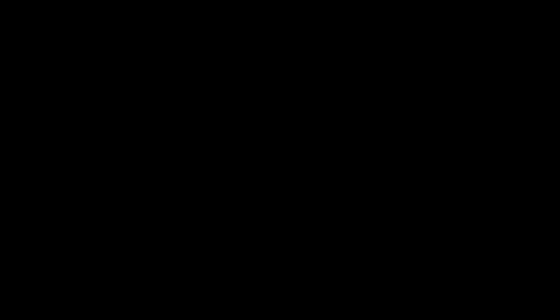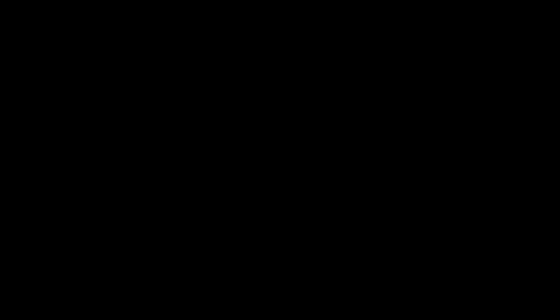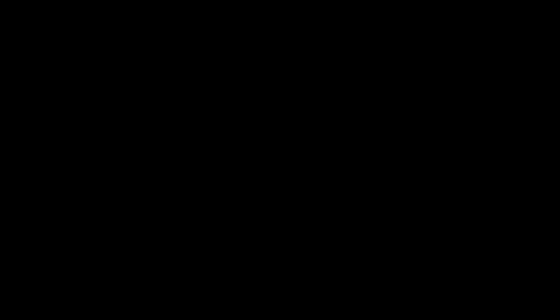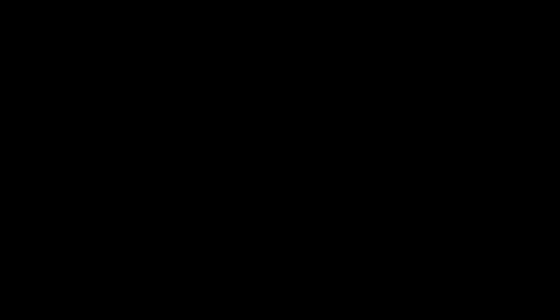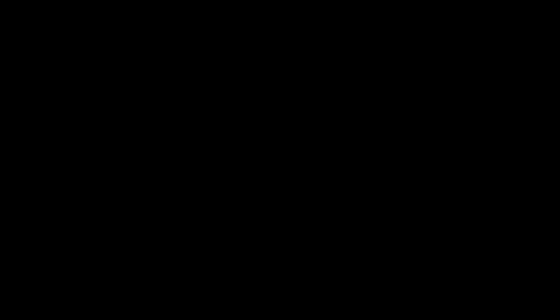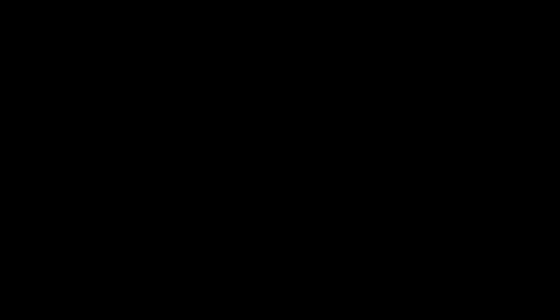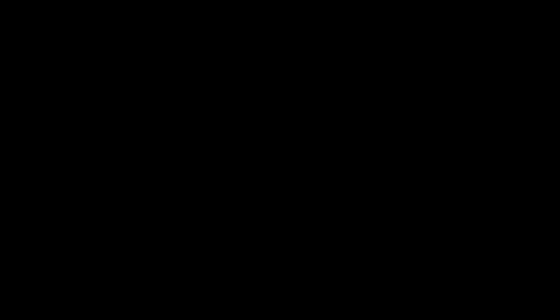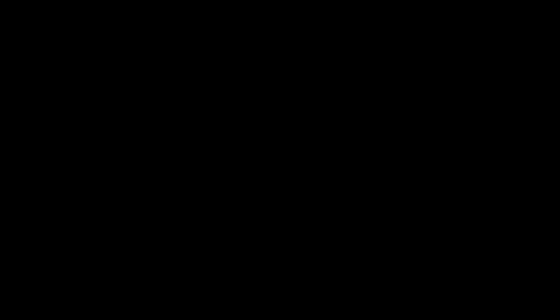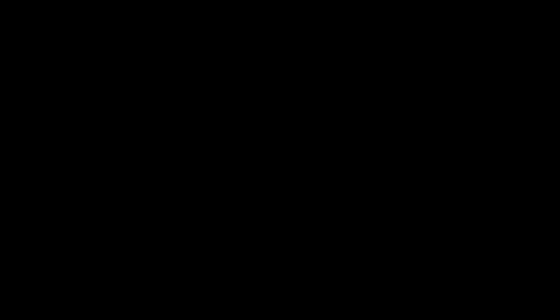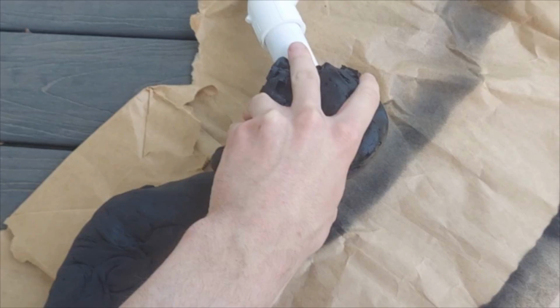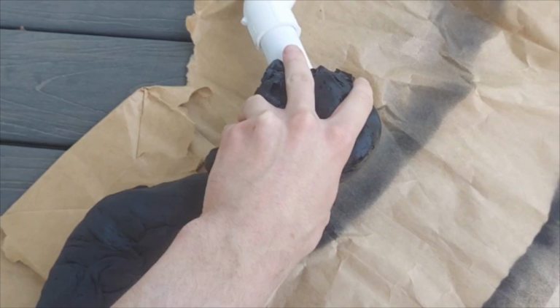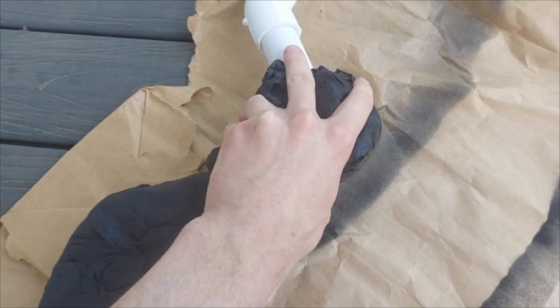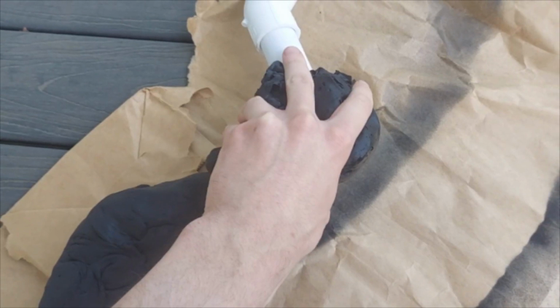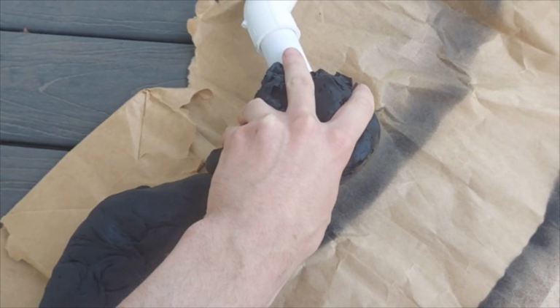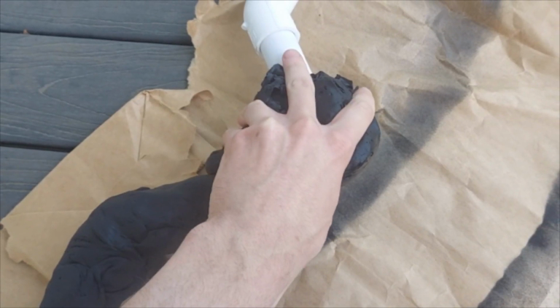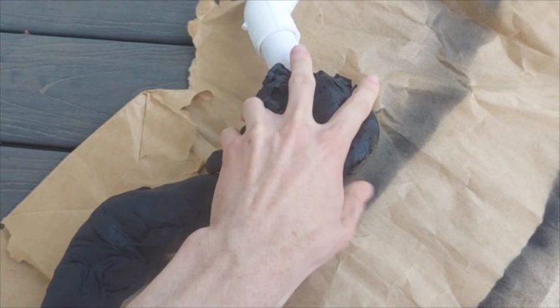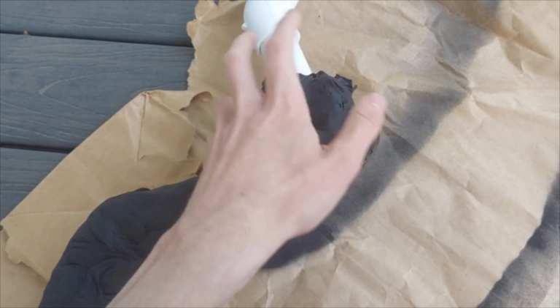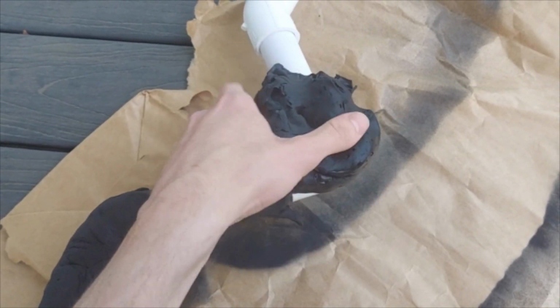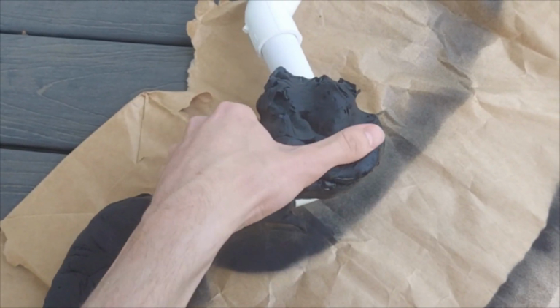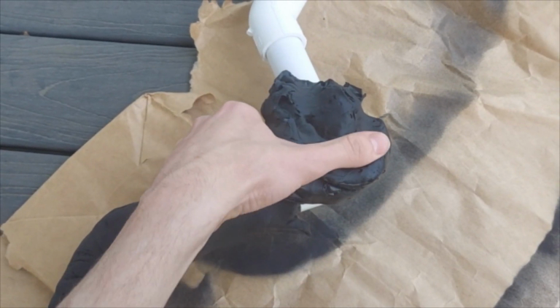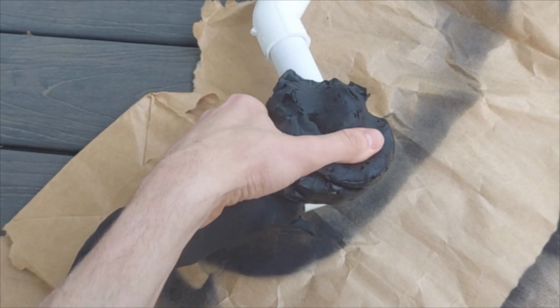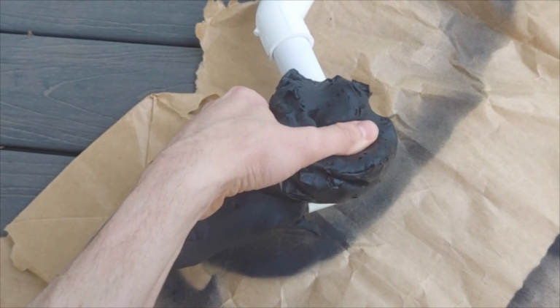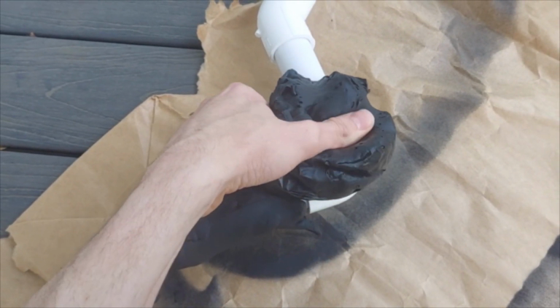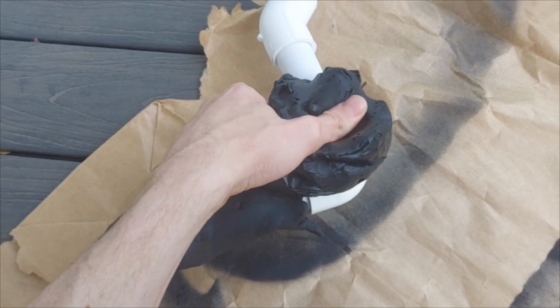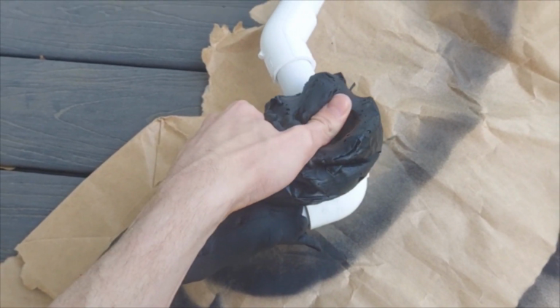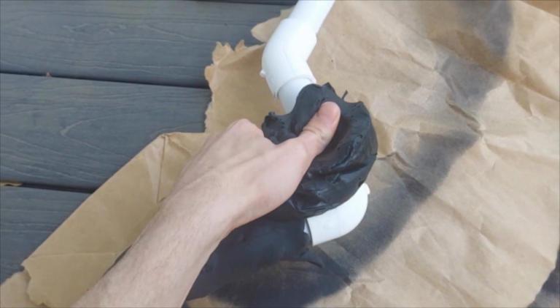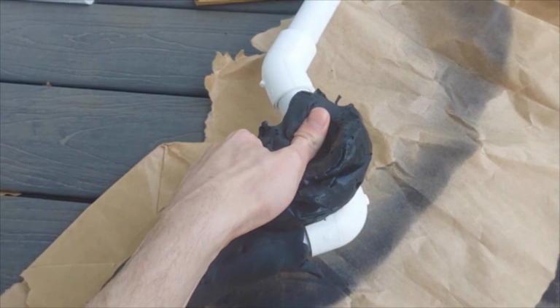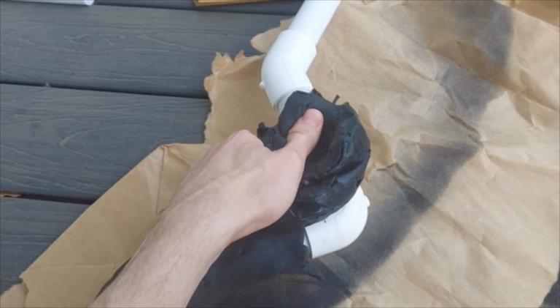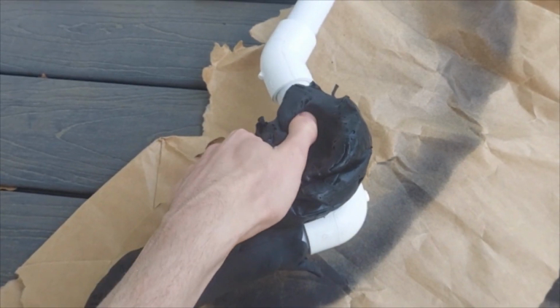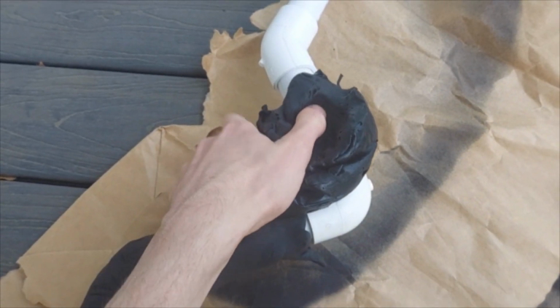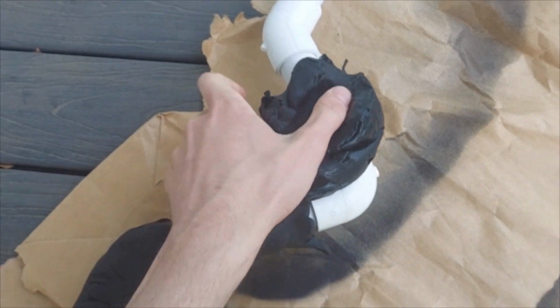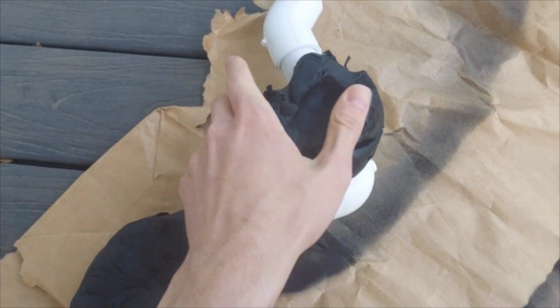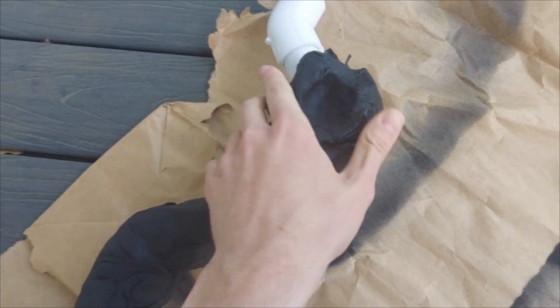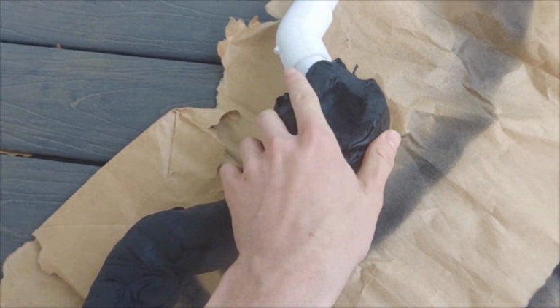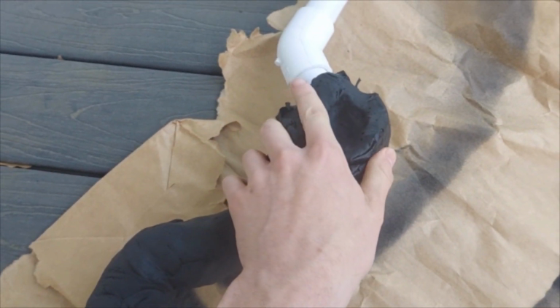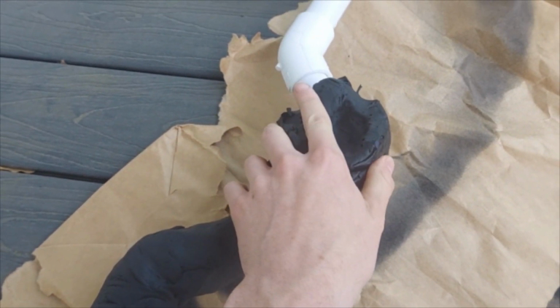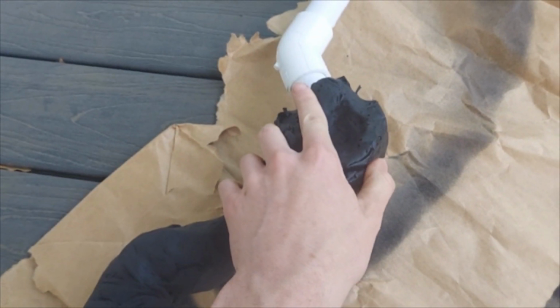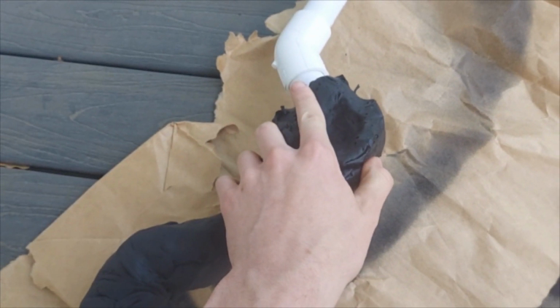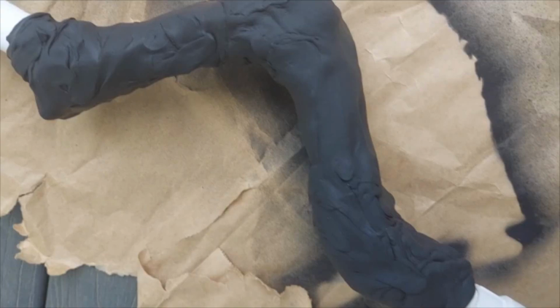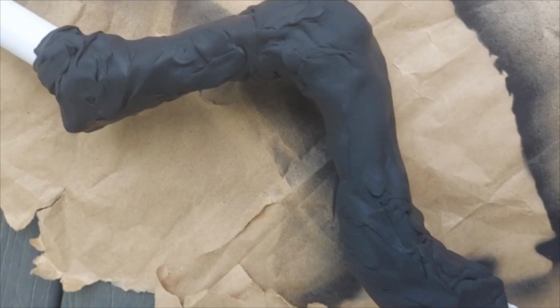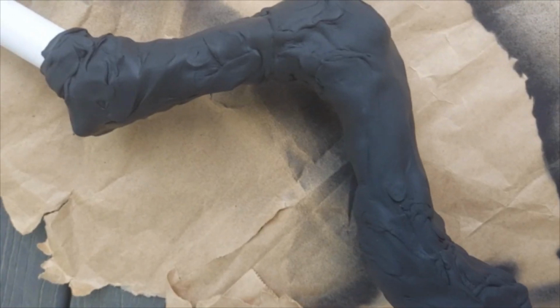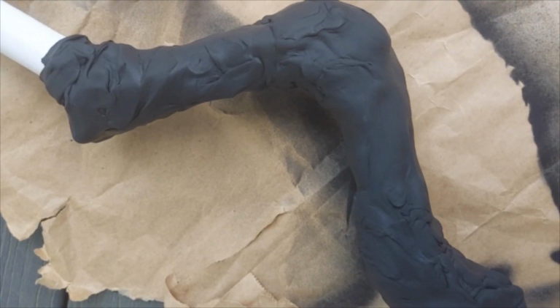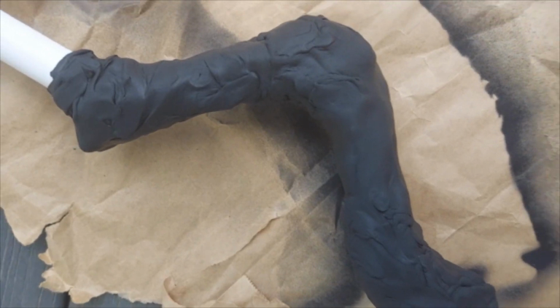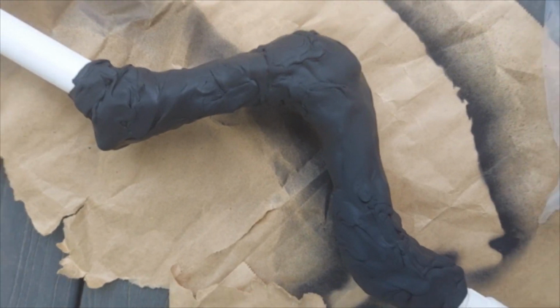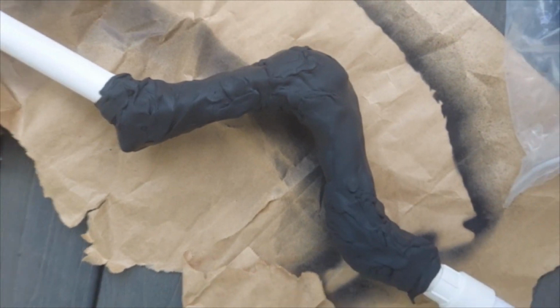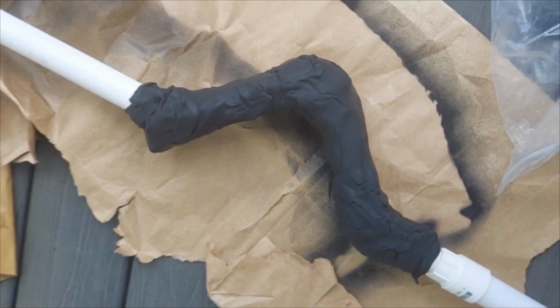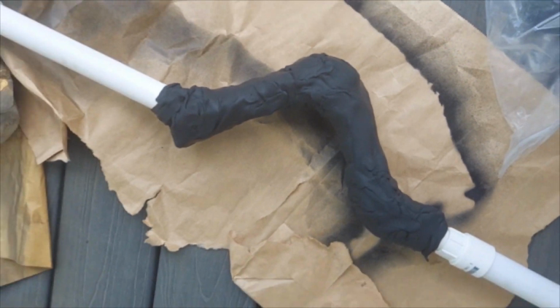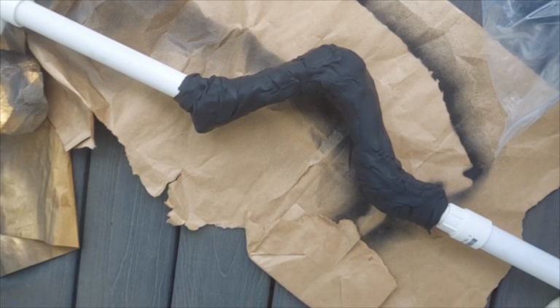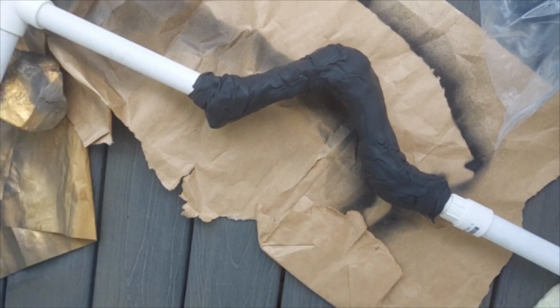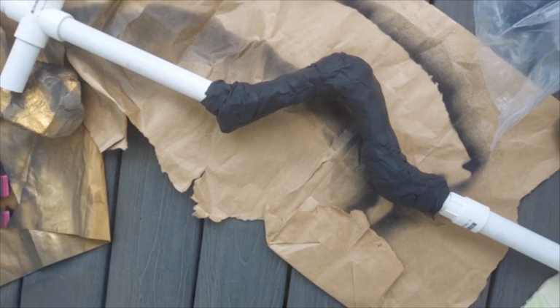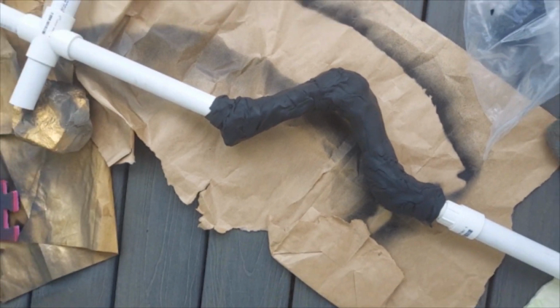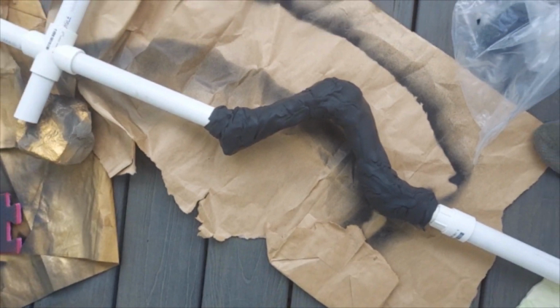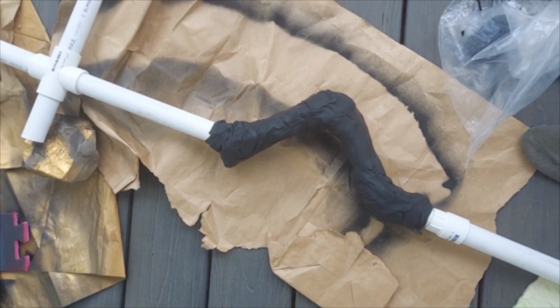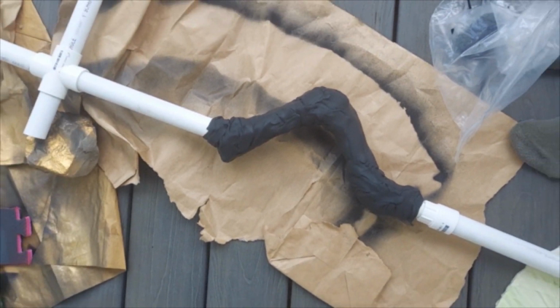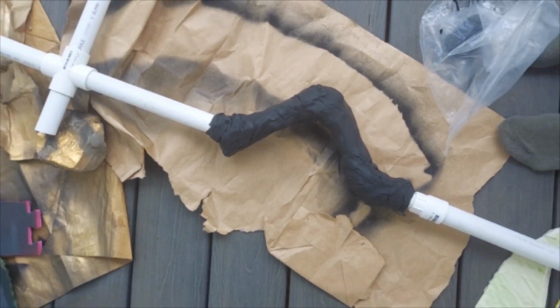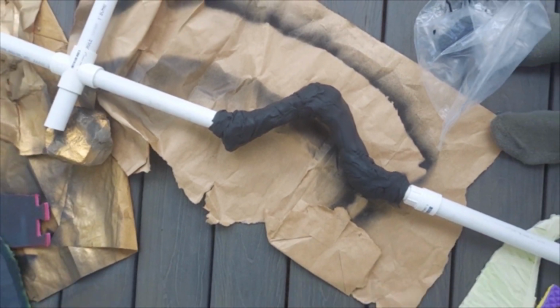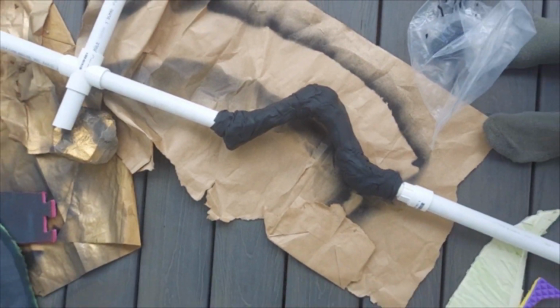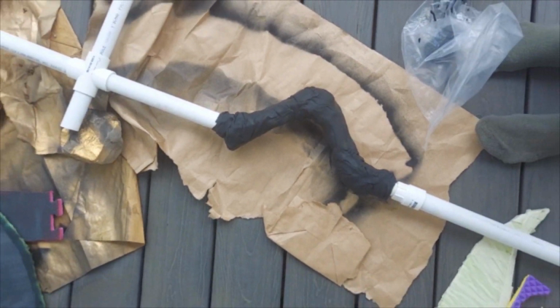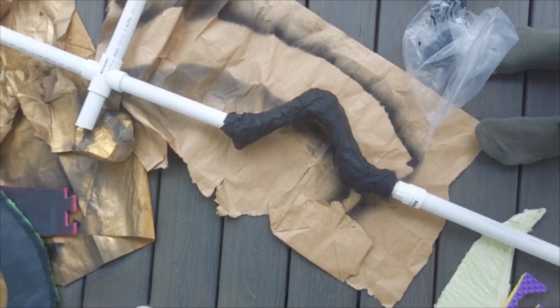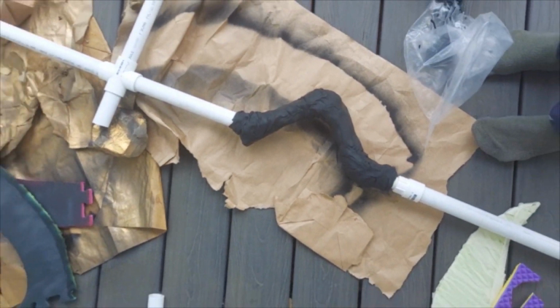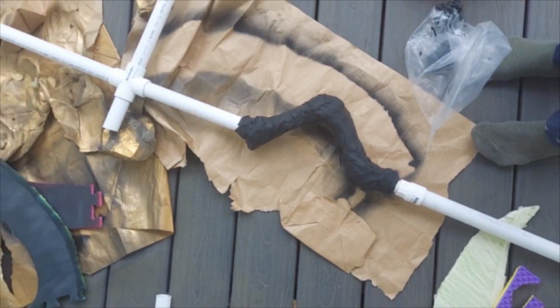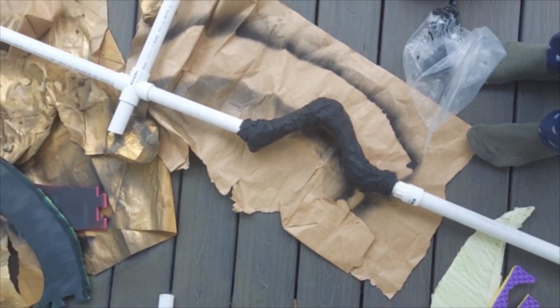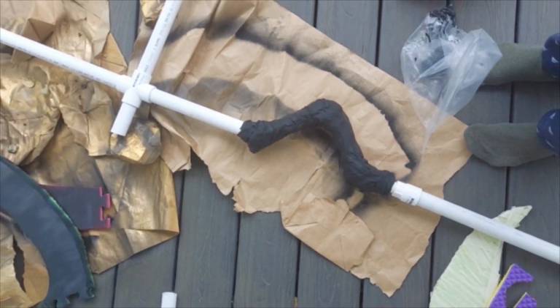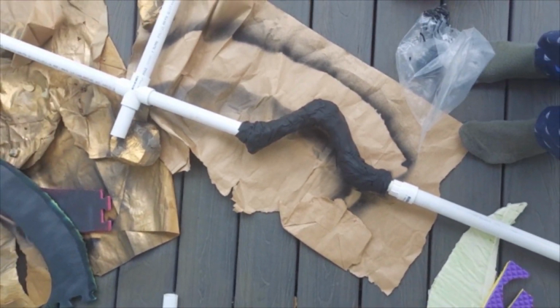Taking a break from cutting out the head just for a second, I put some EVA foam clay around the exposed PVC junctions just to hide them.